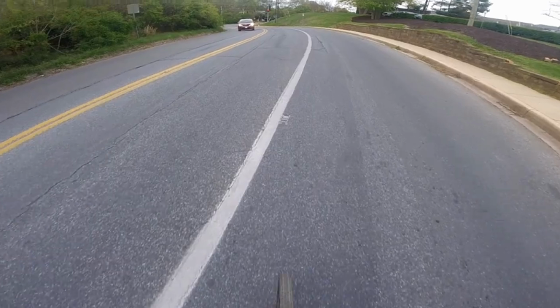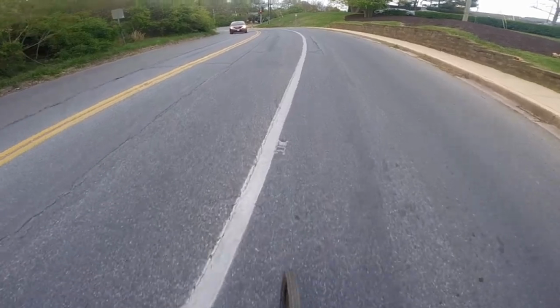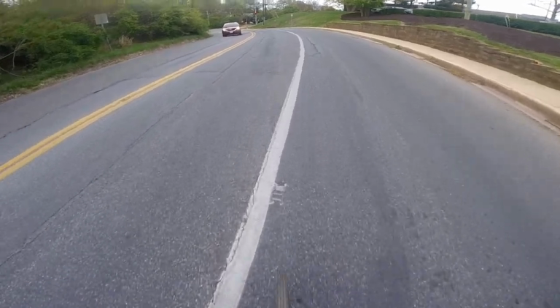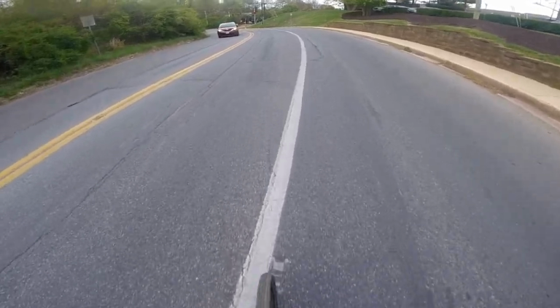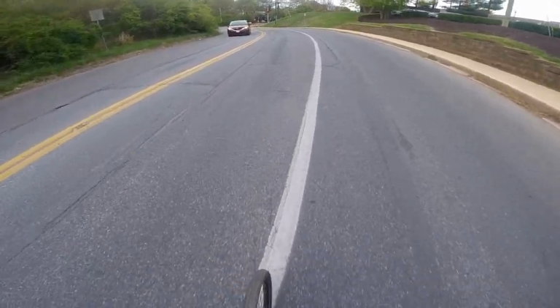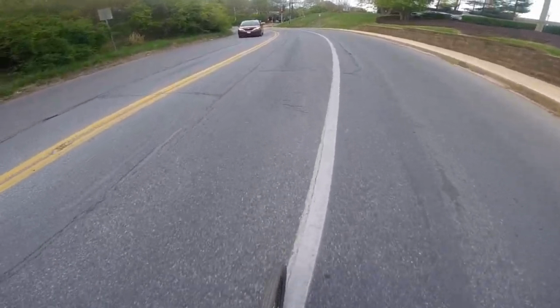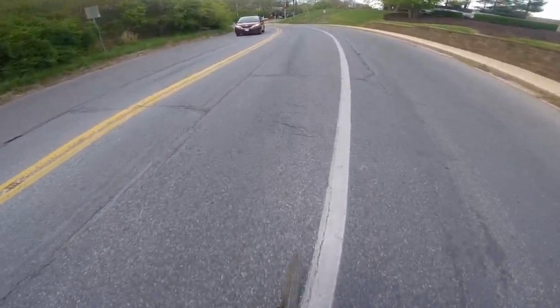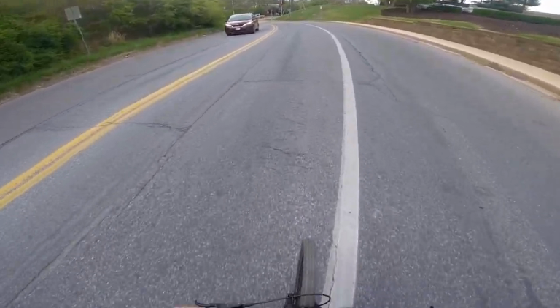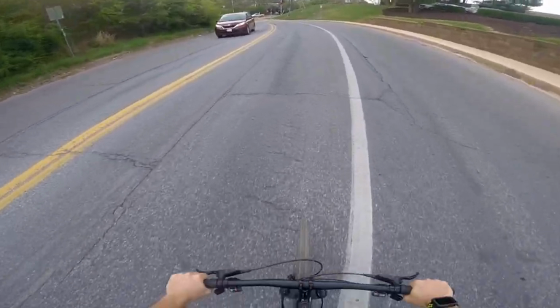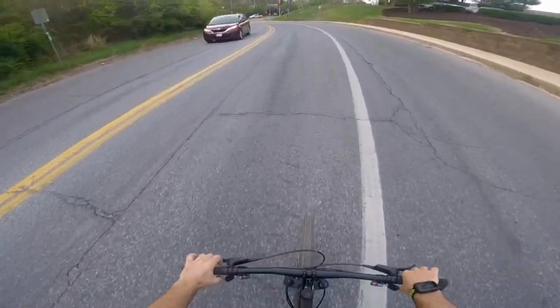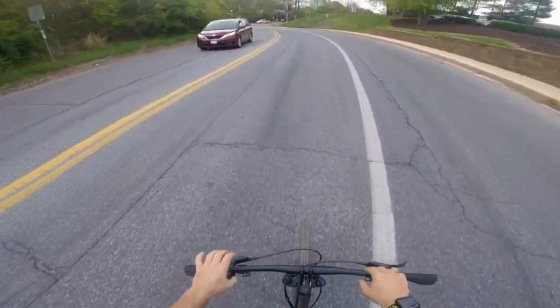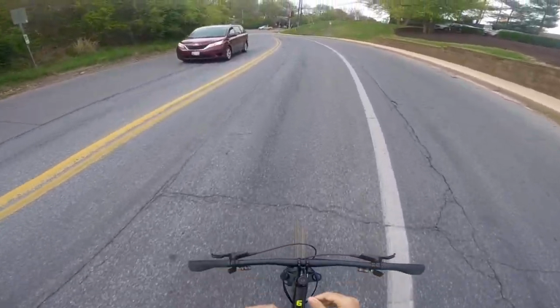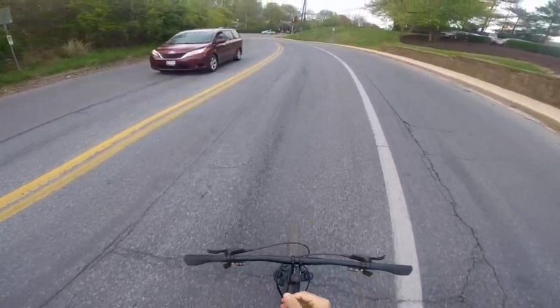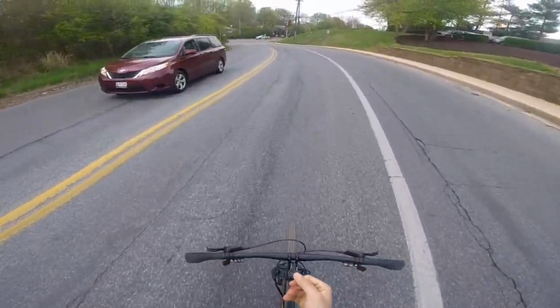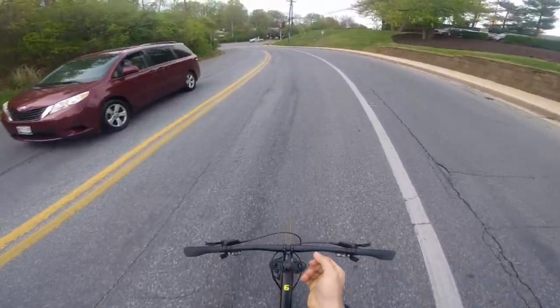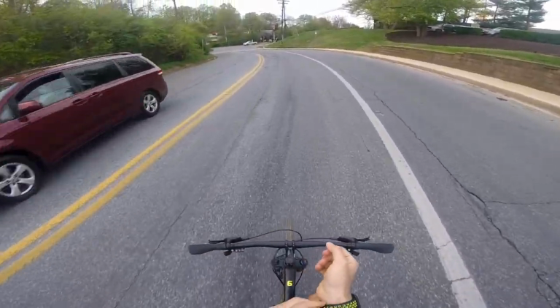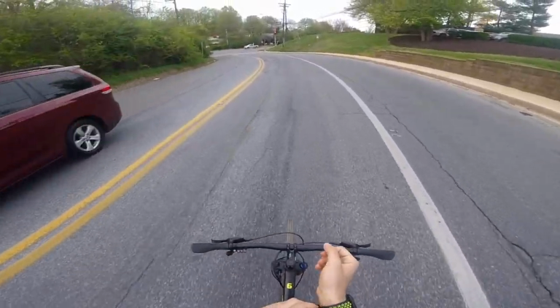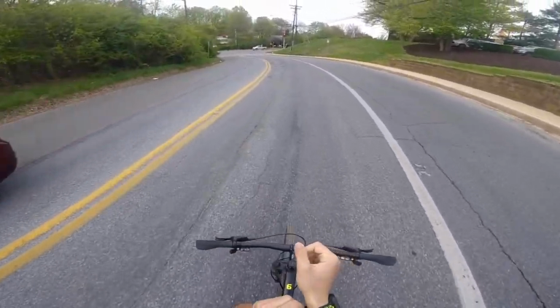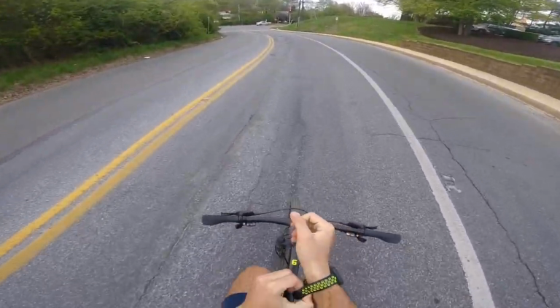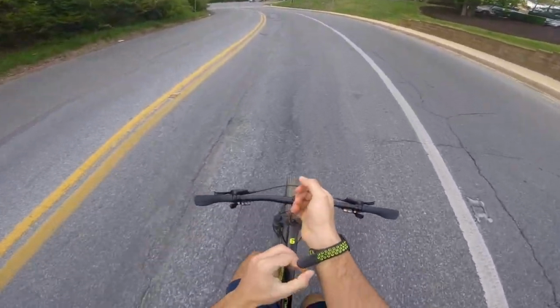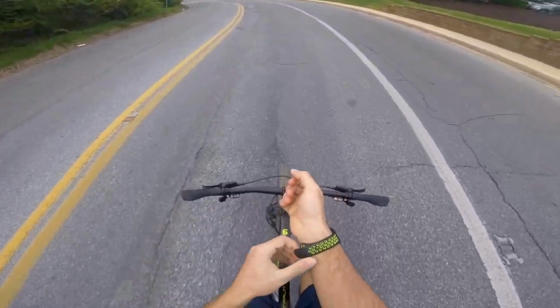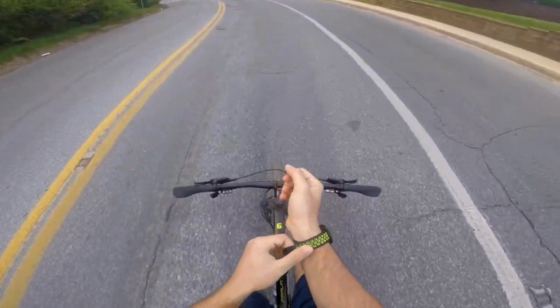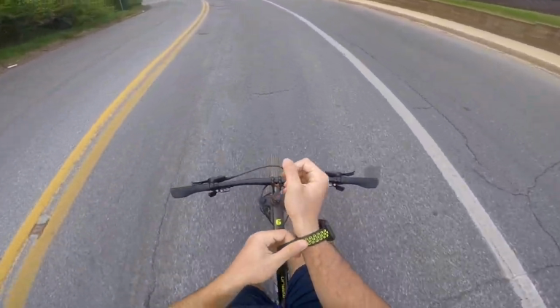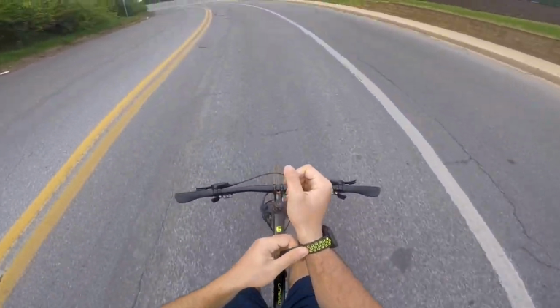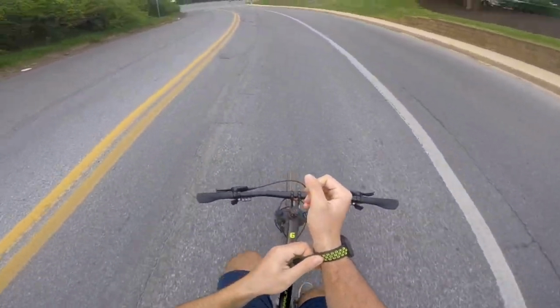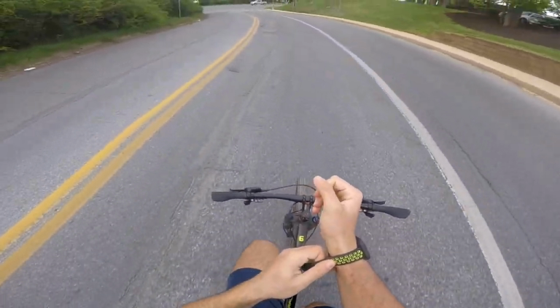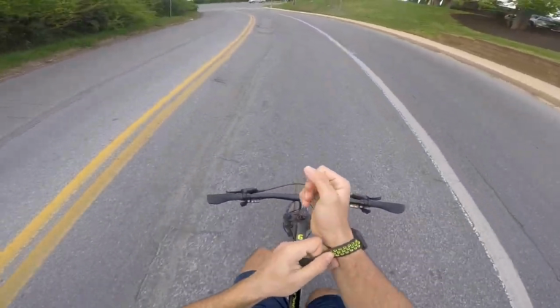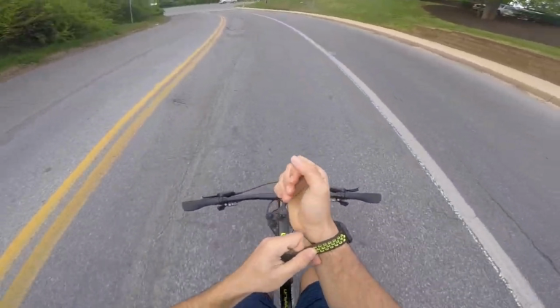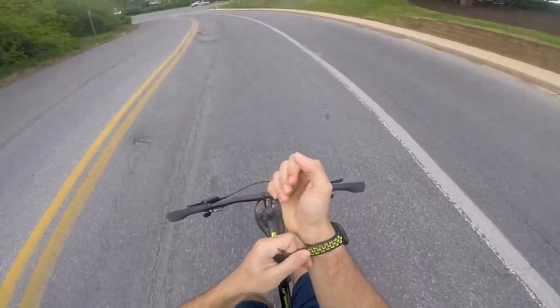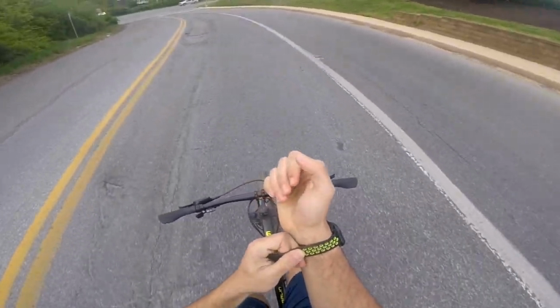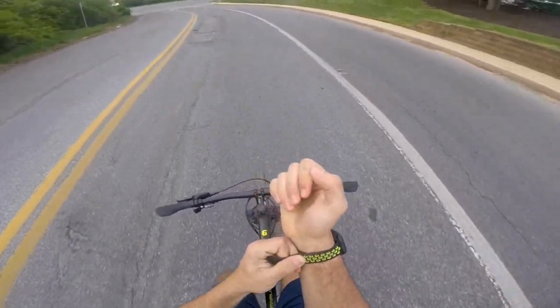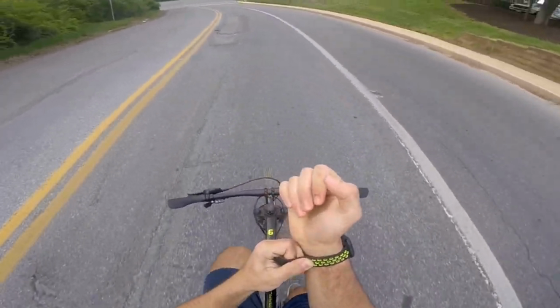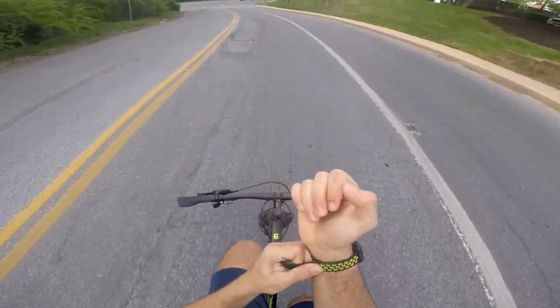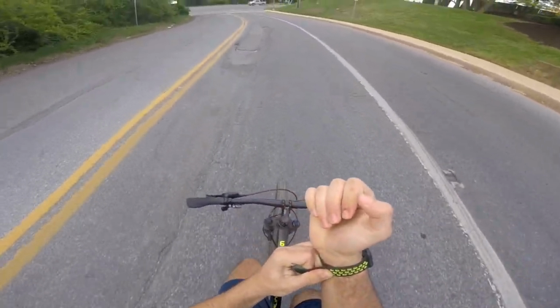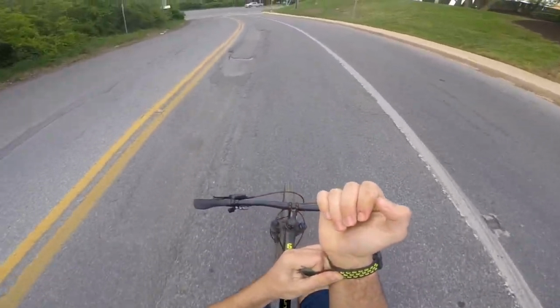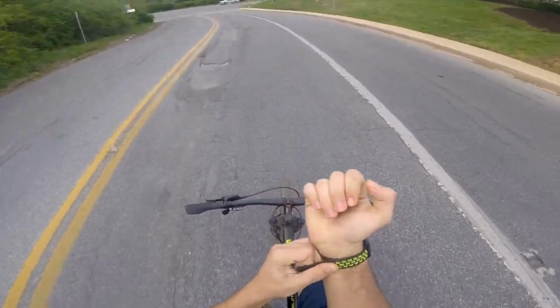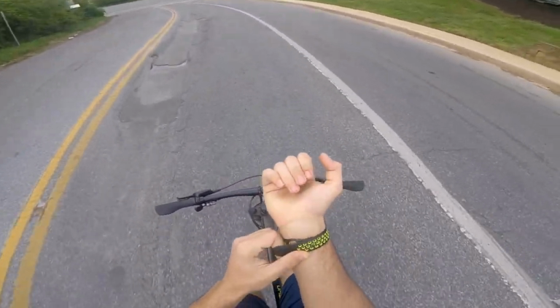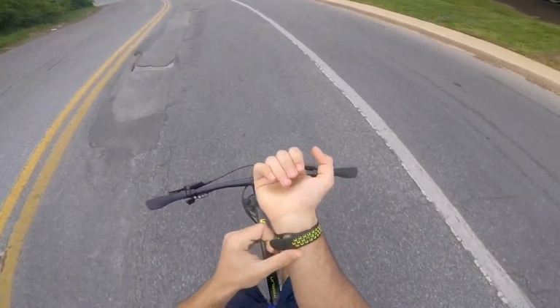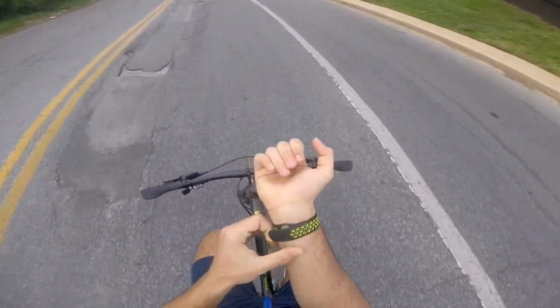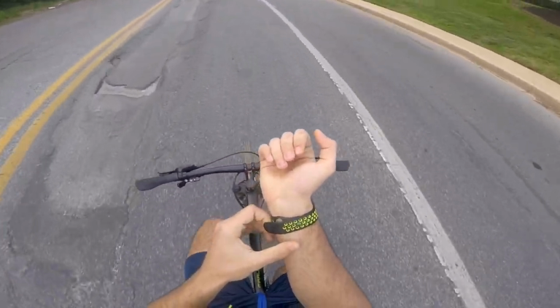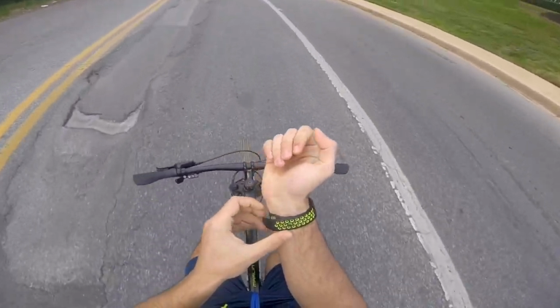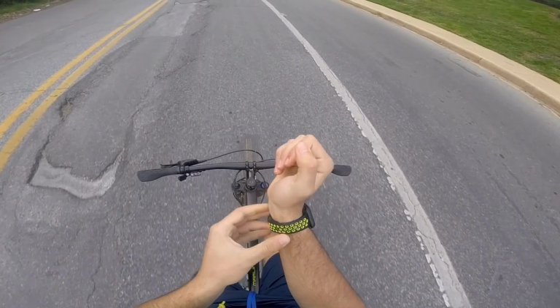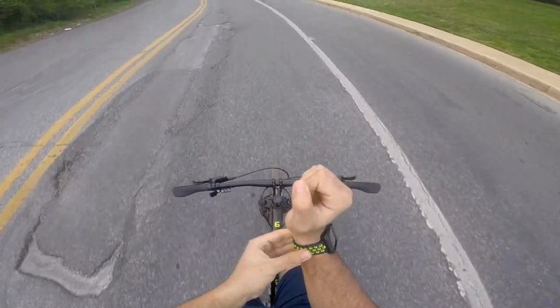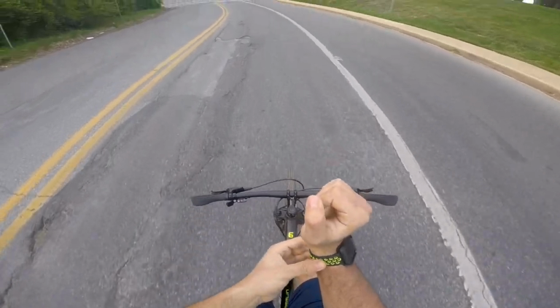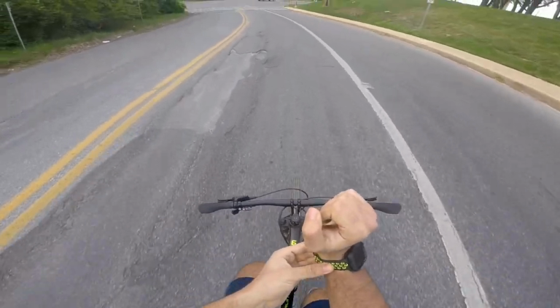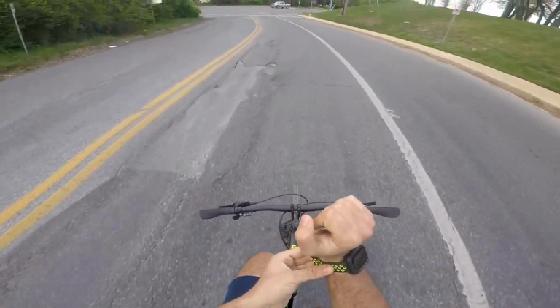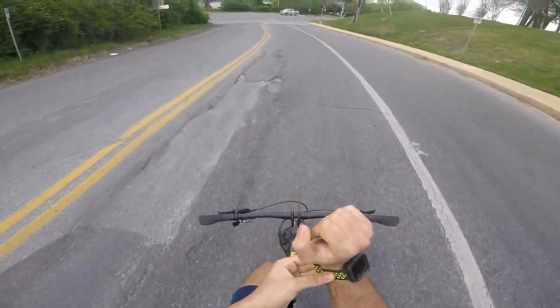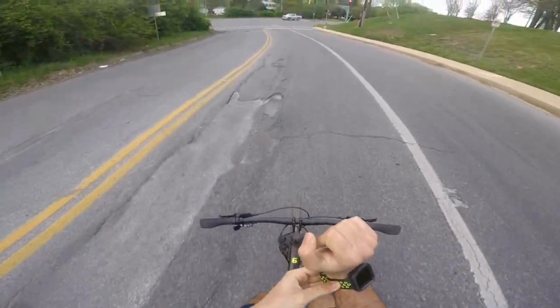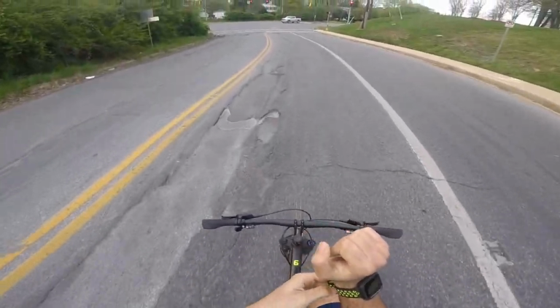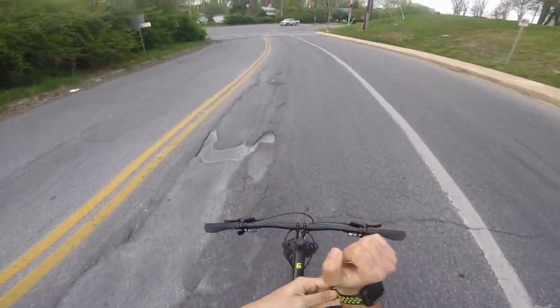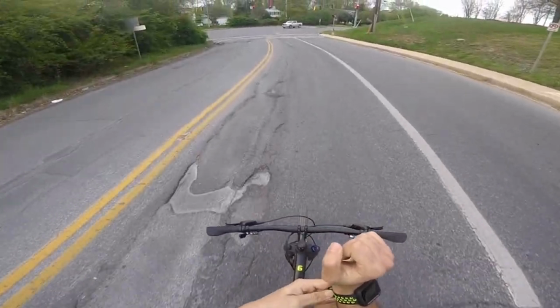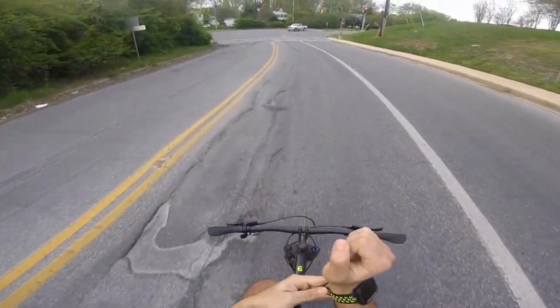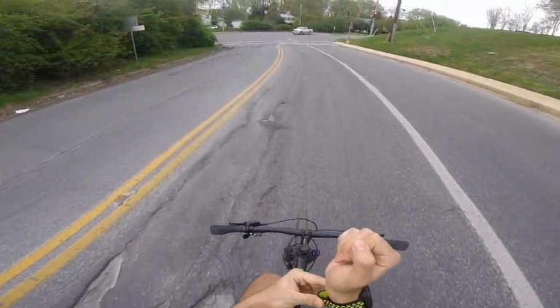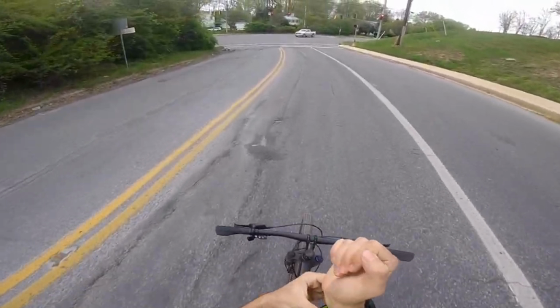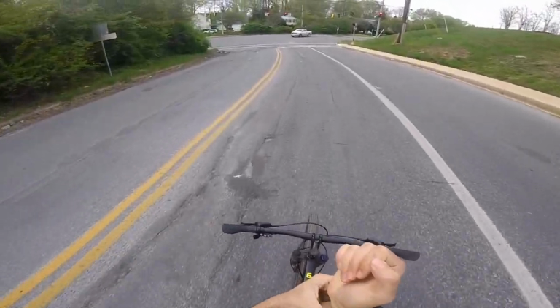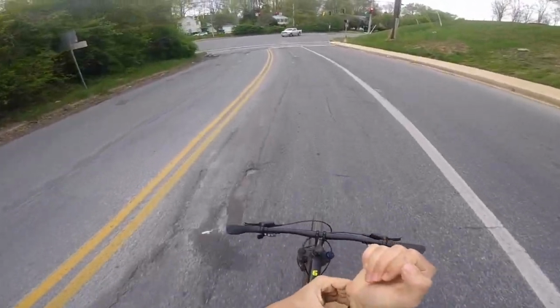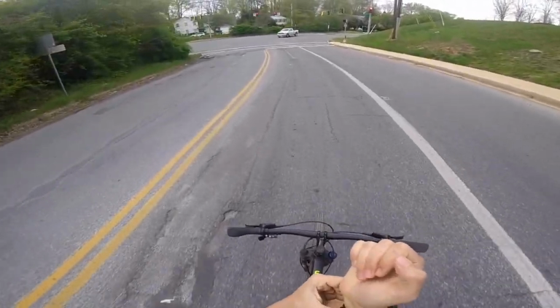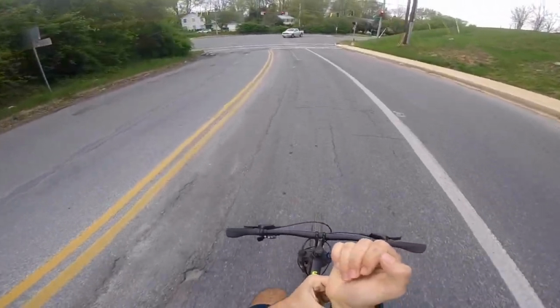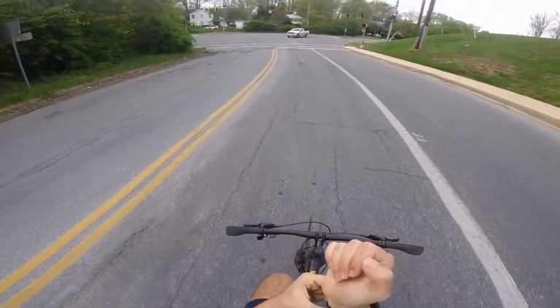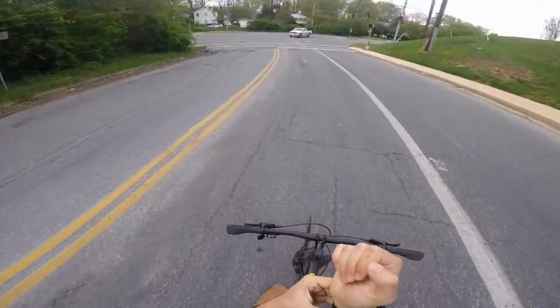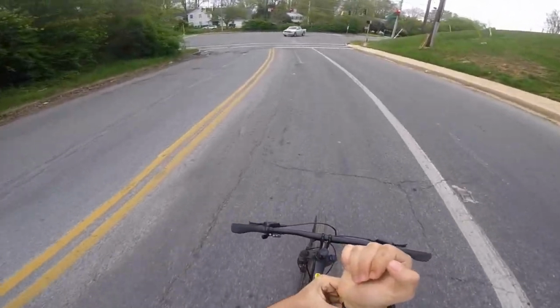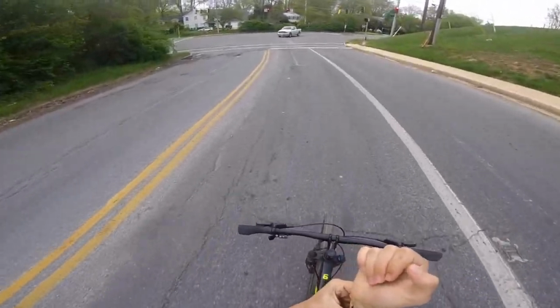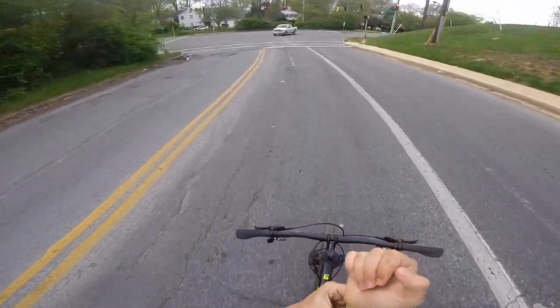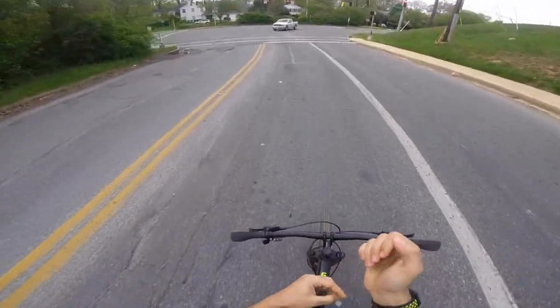Hello there, and welcome to the first episode of Riding with Bad Chalk. I am so glad you guys have come to ride with me.